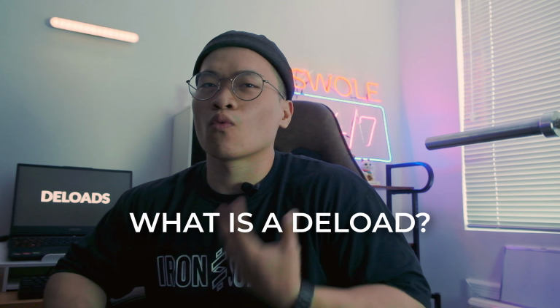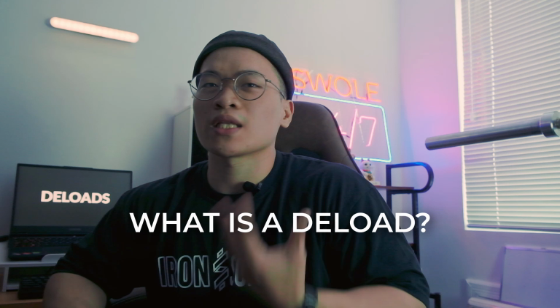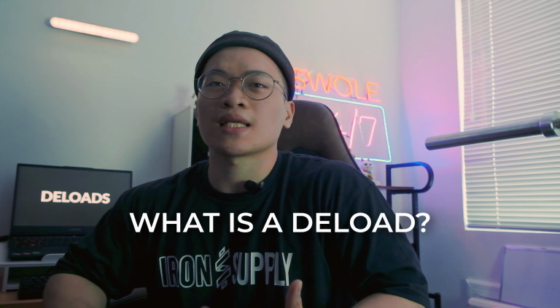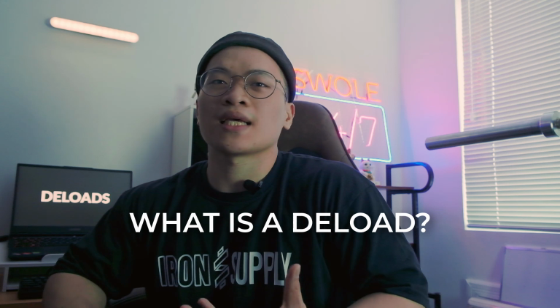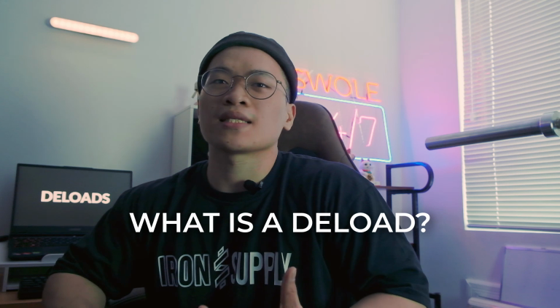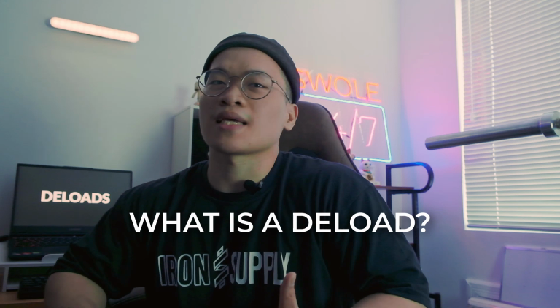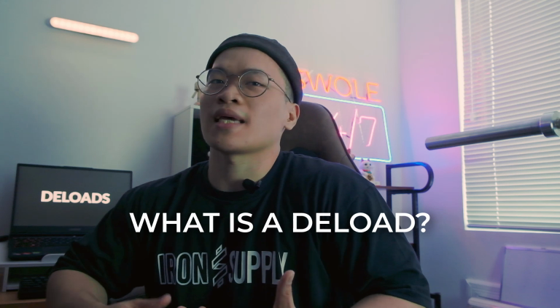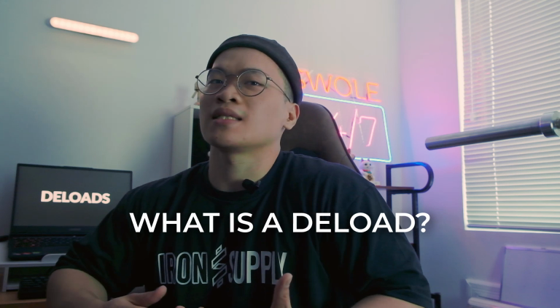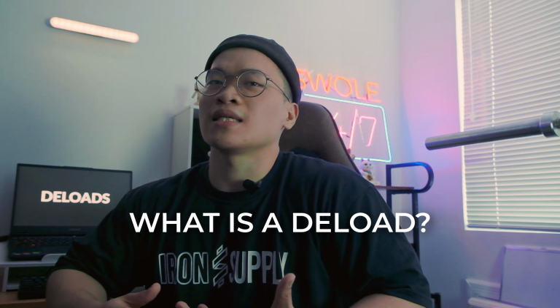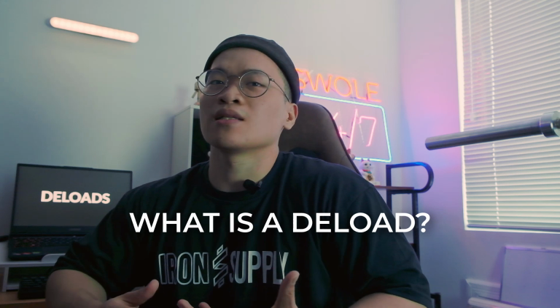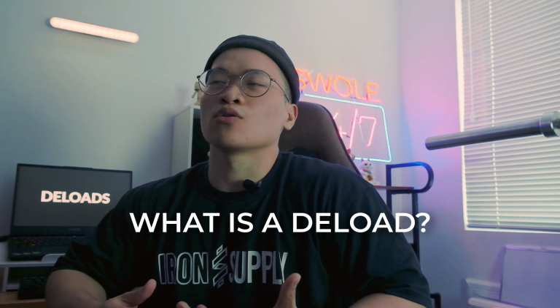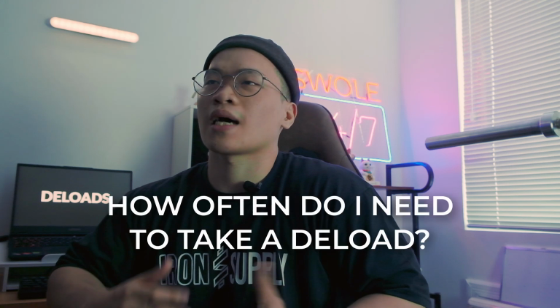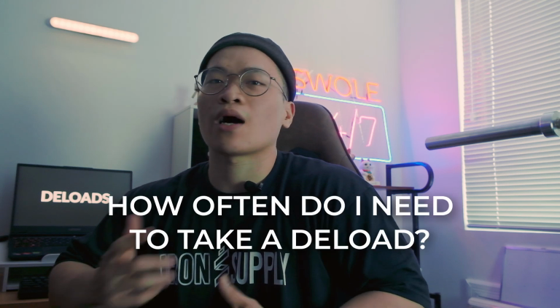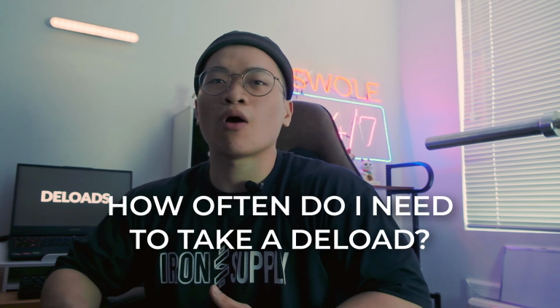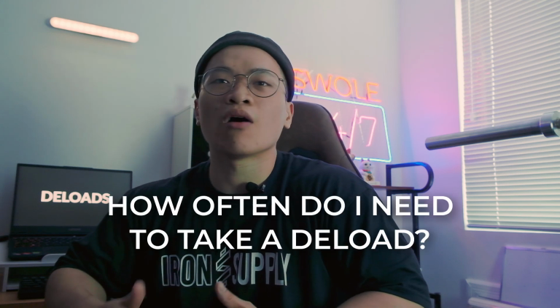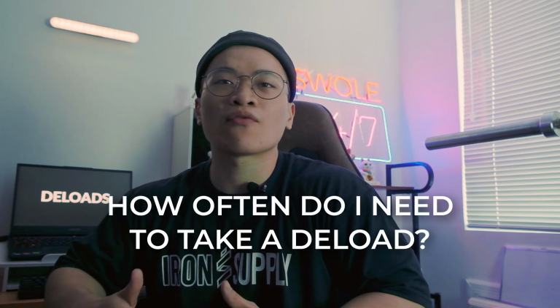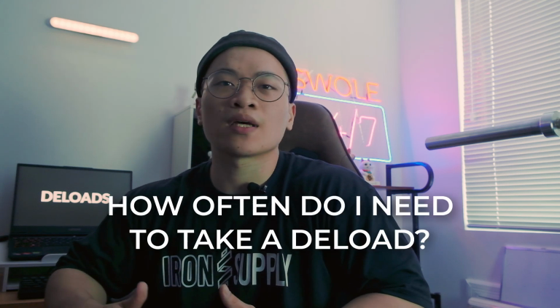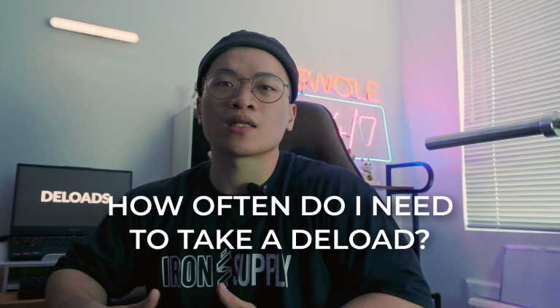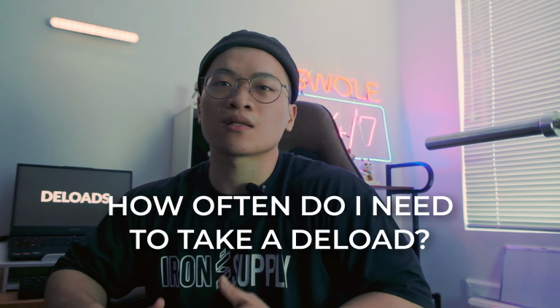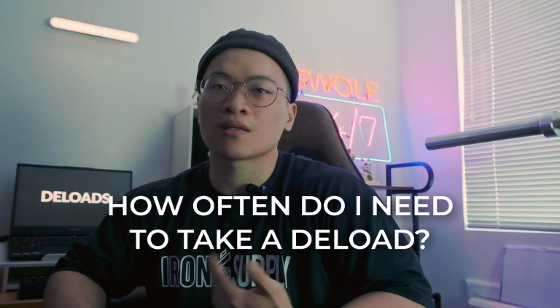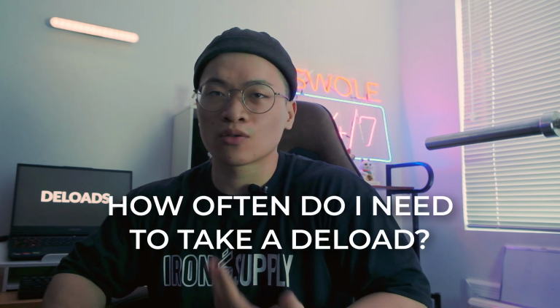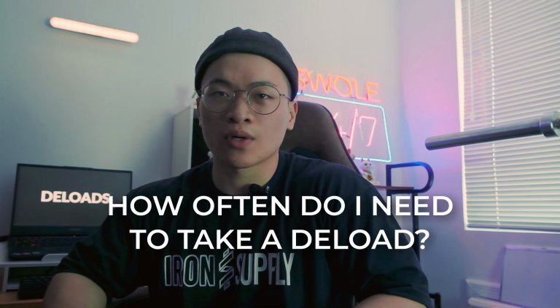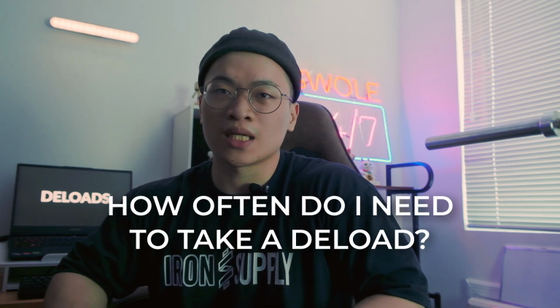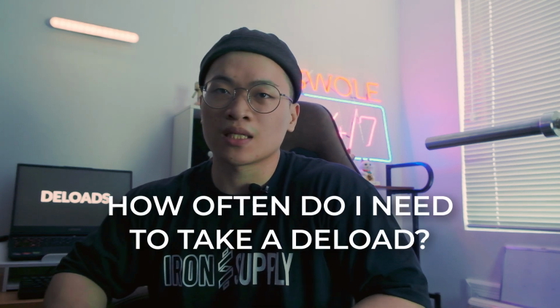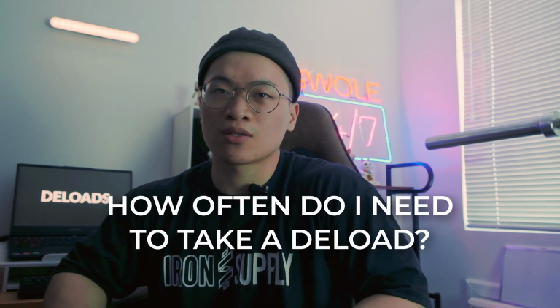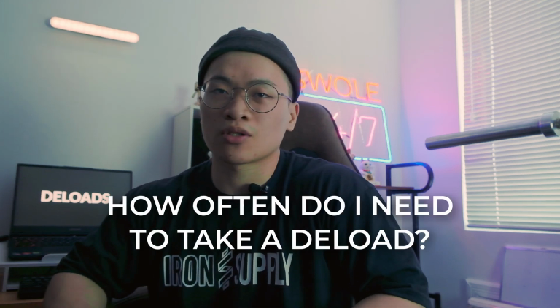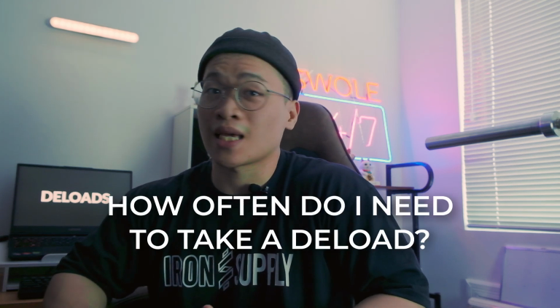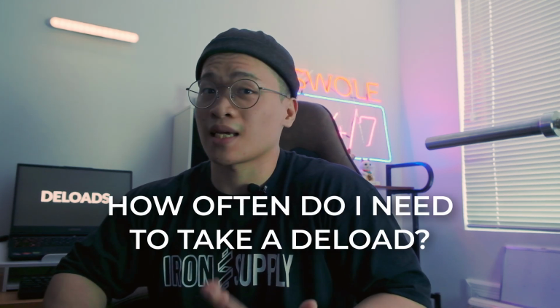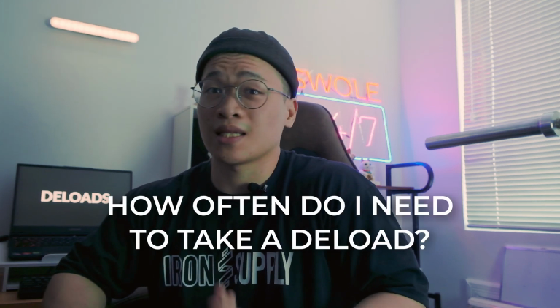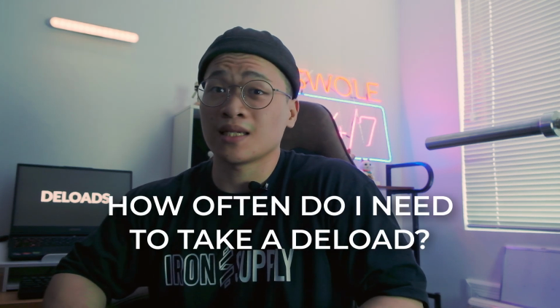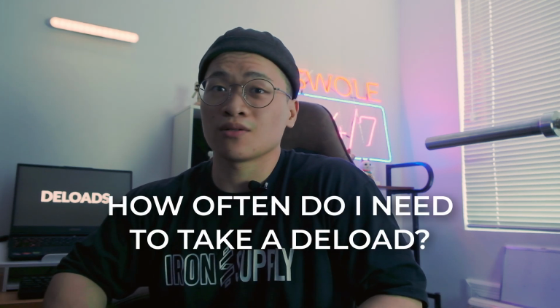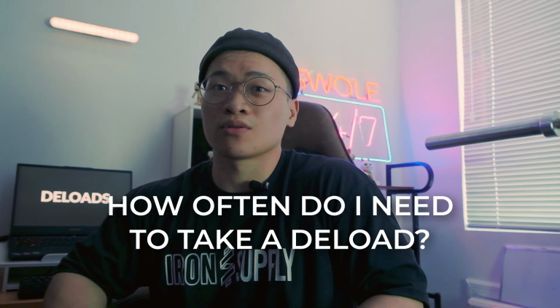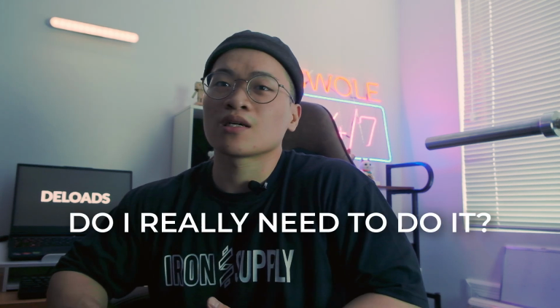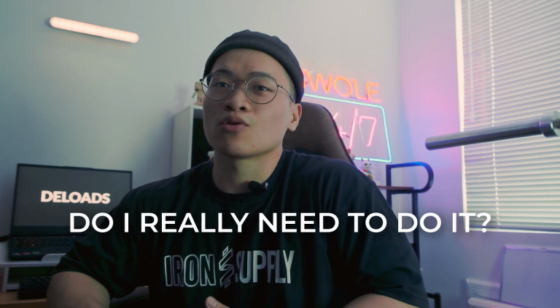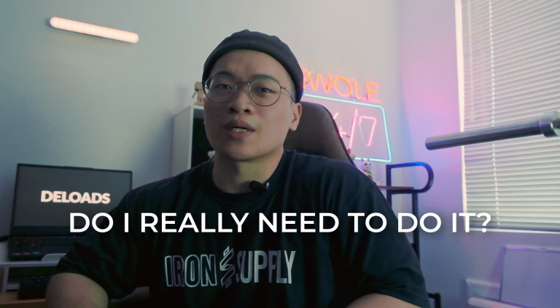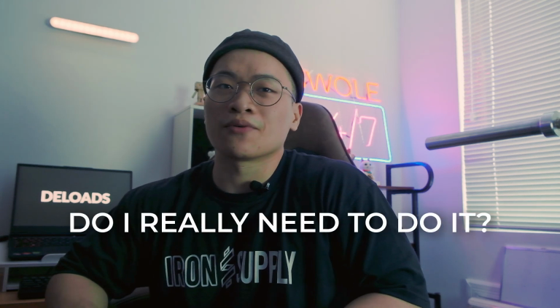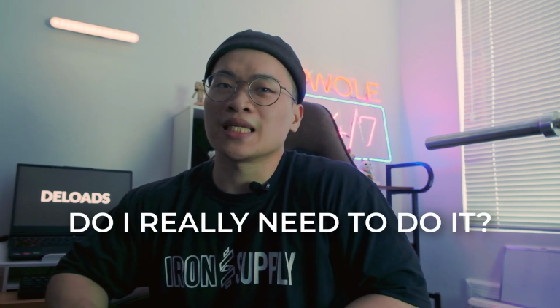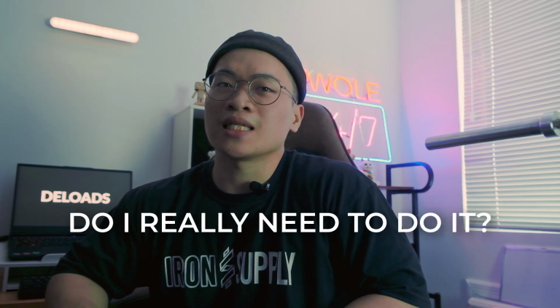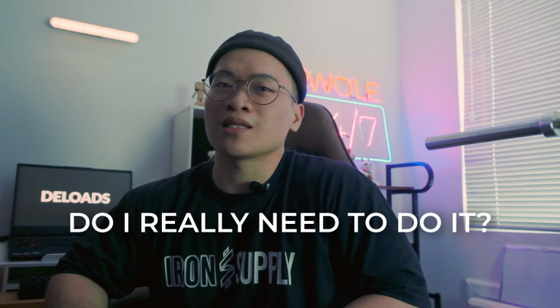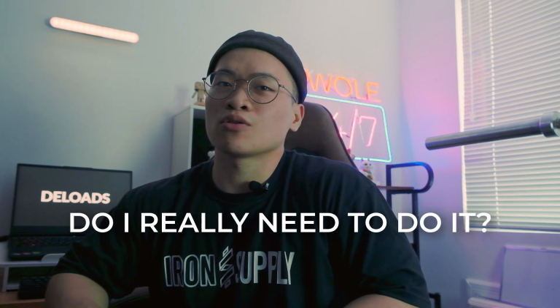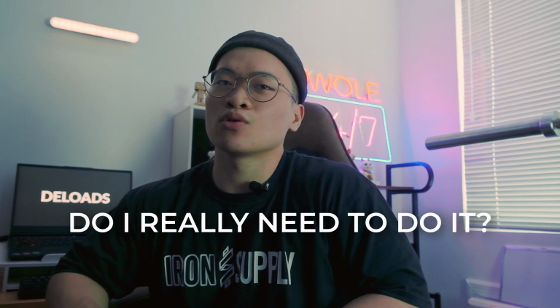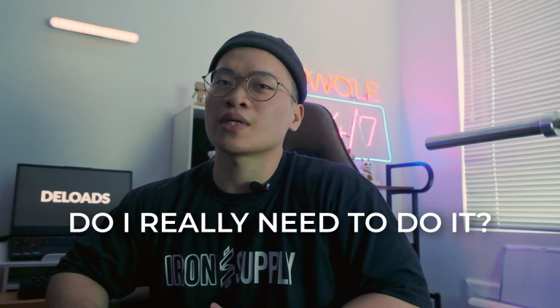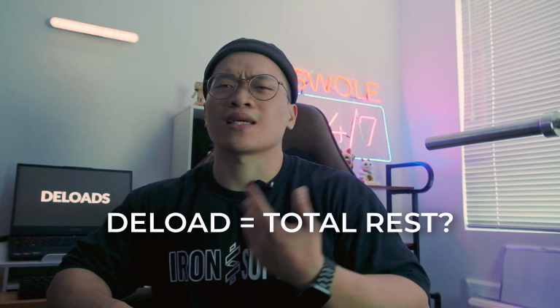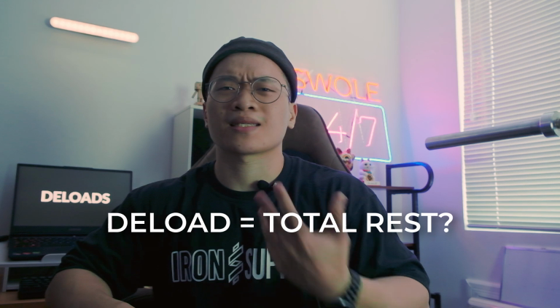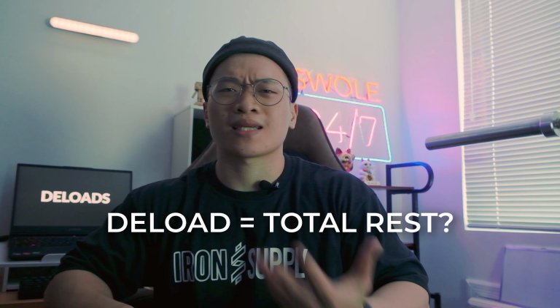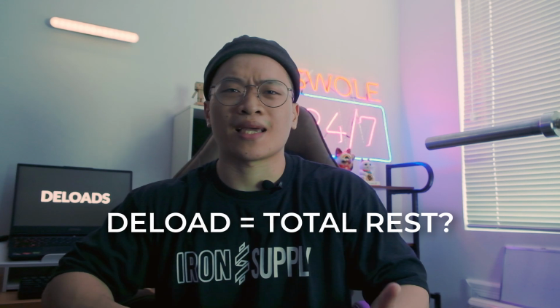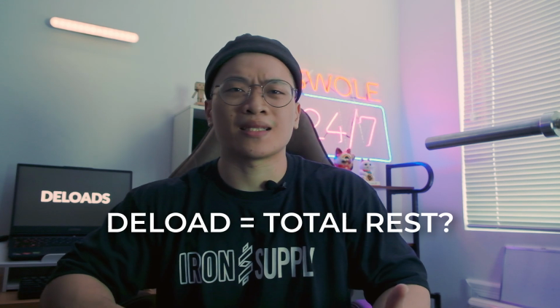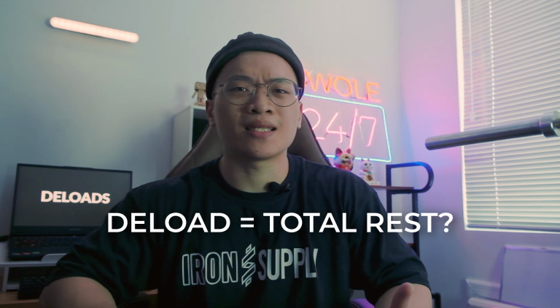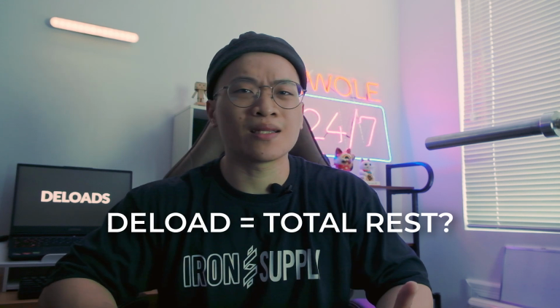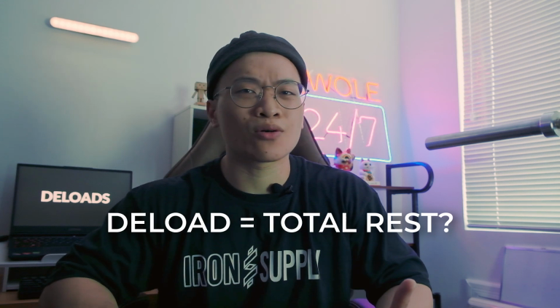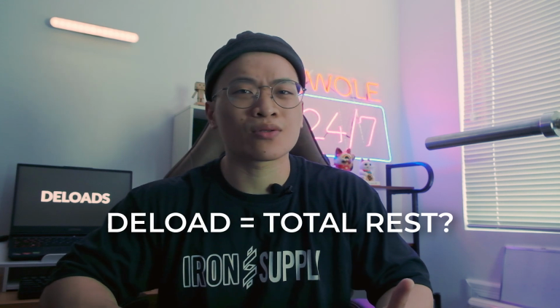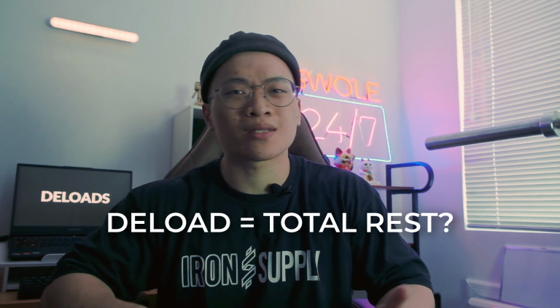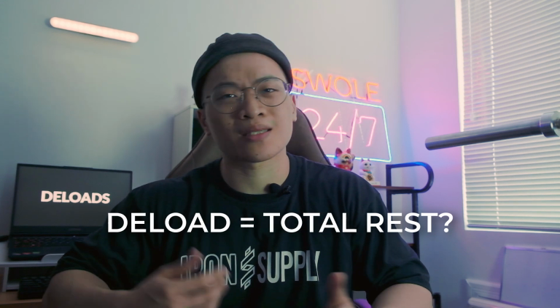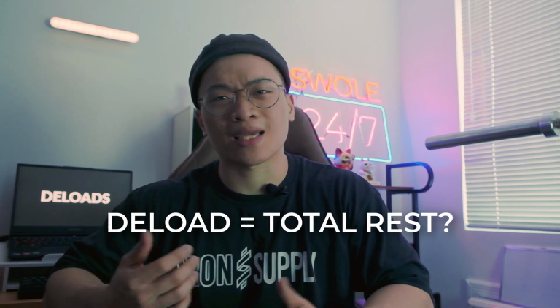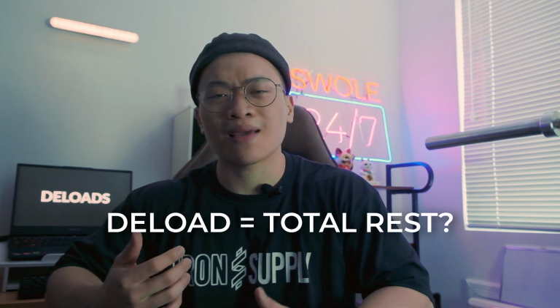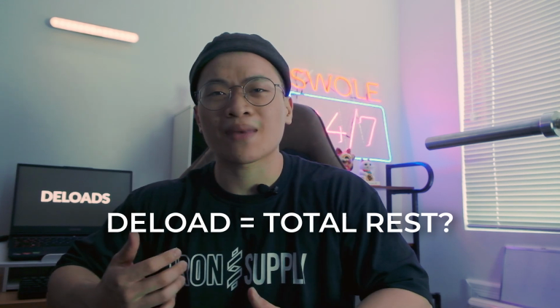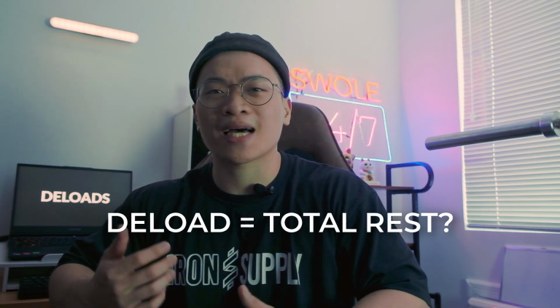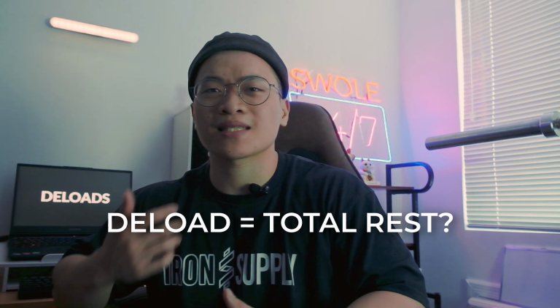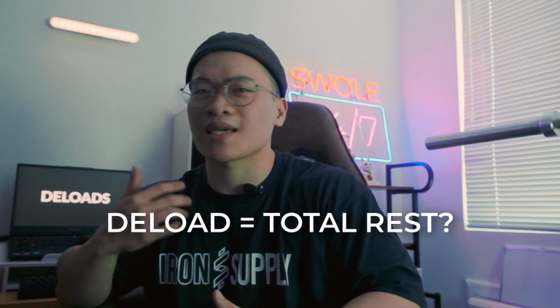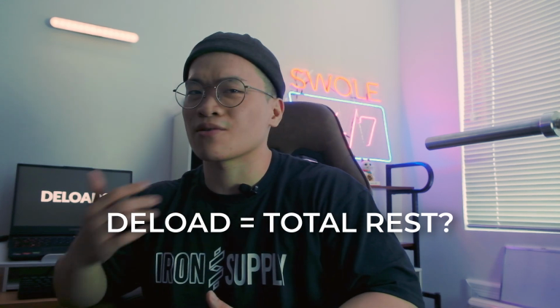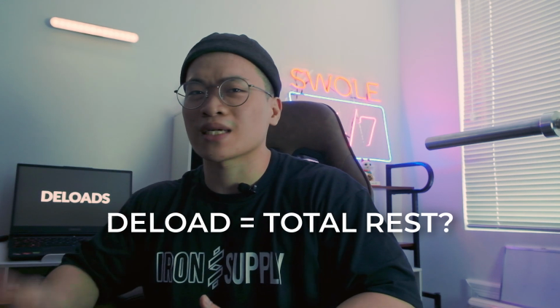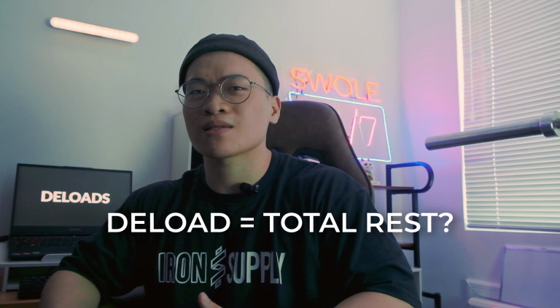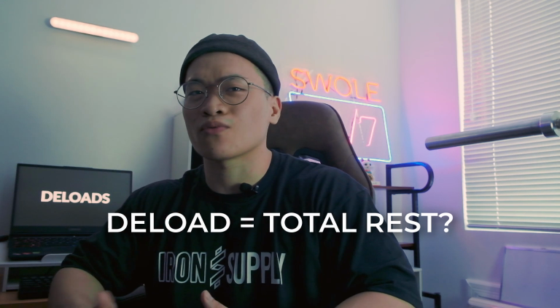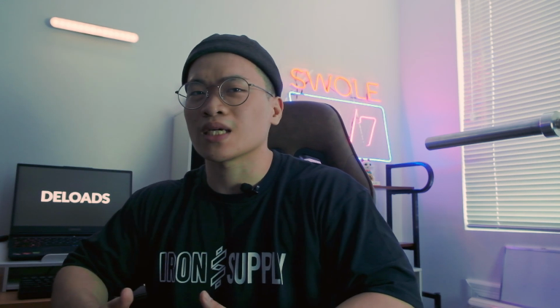What is a deload? How often do I need to take a deload? Do I really need to do it? Is a deload the same as a rest week?